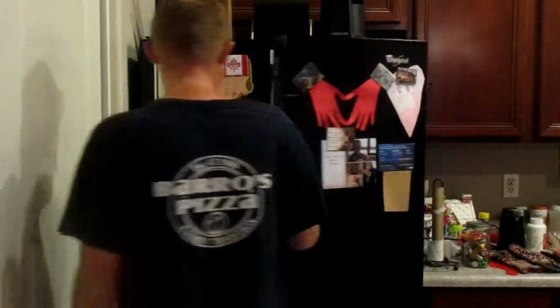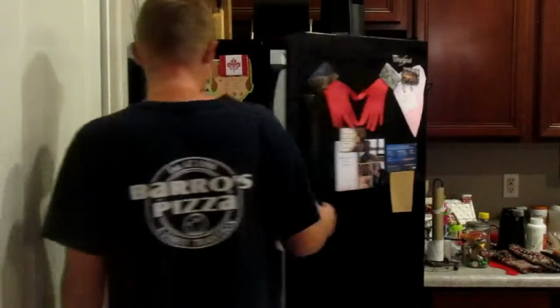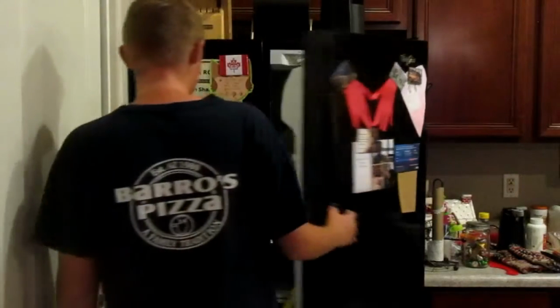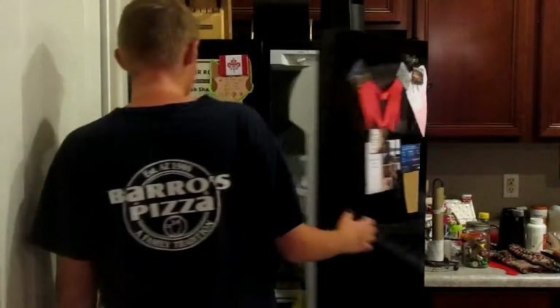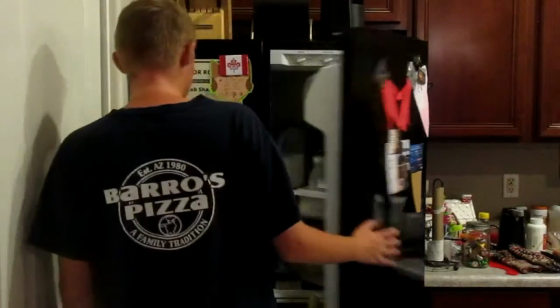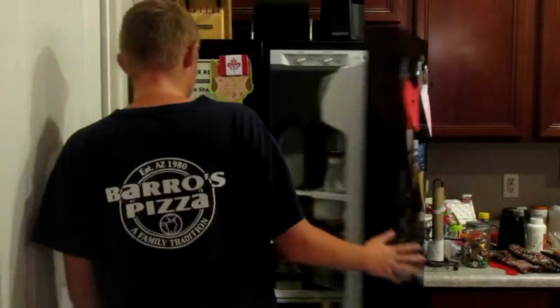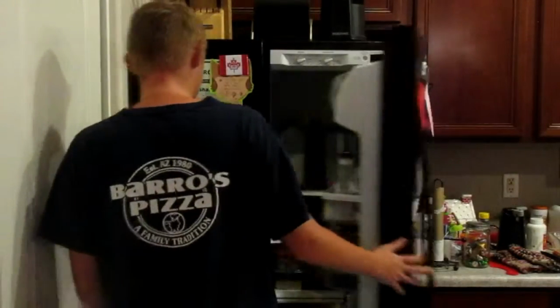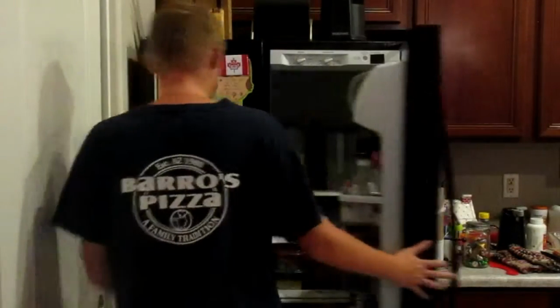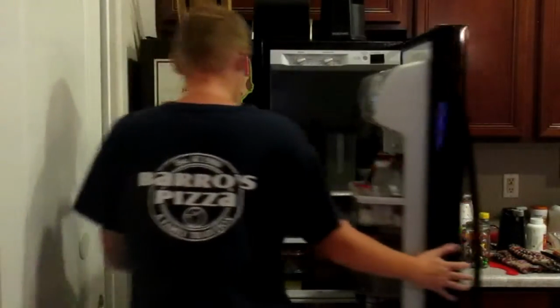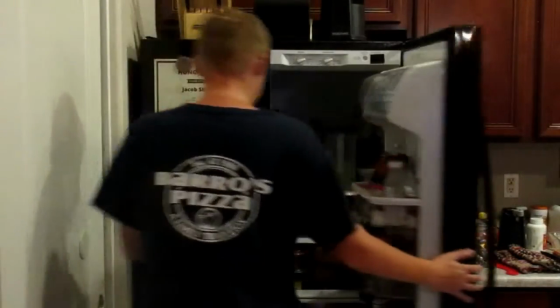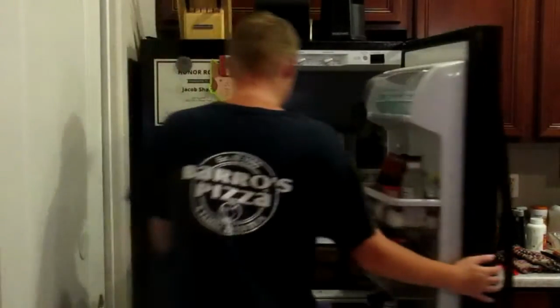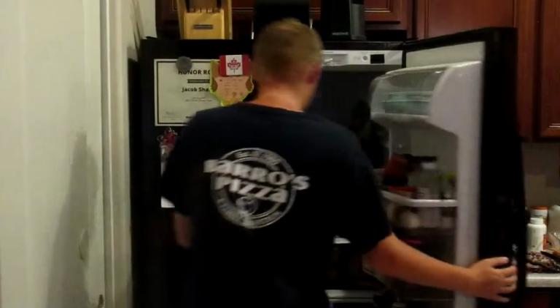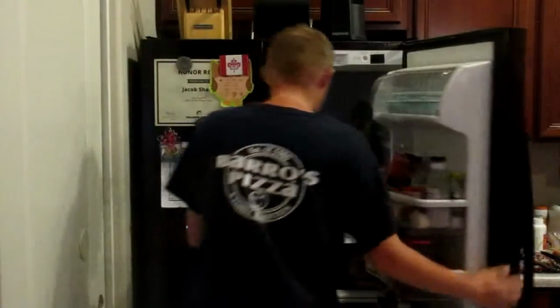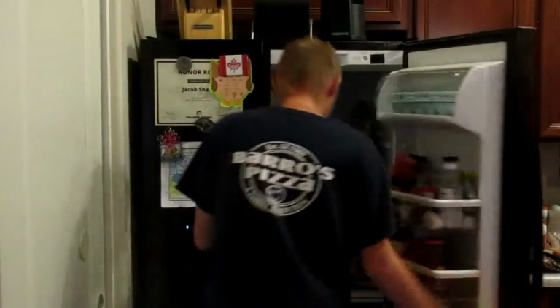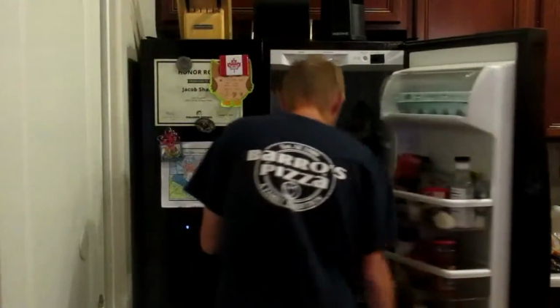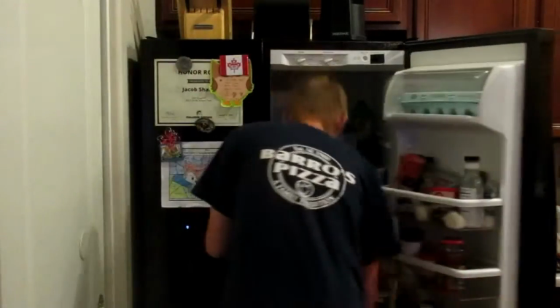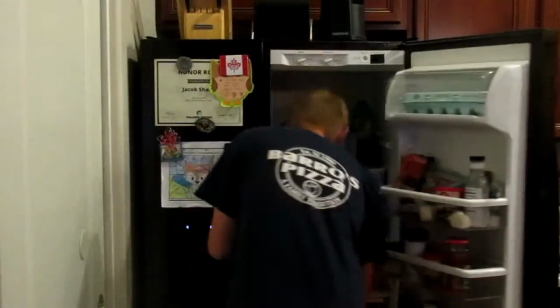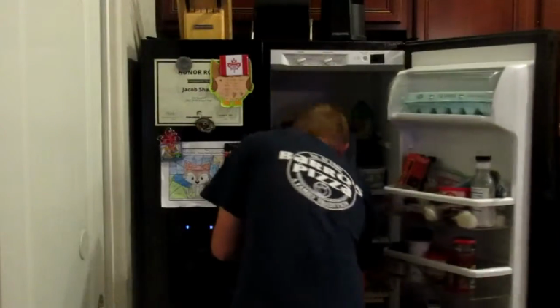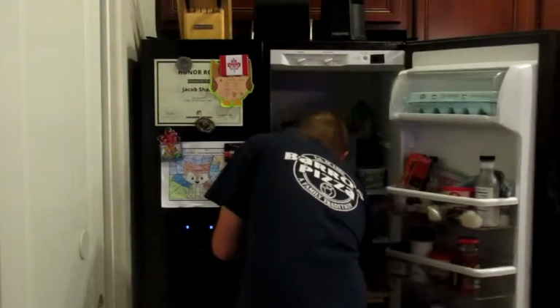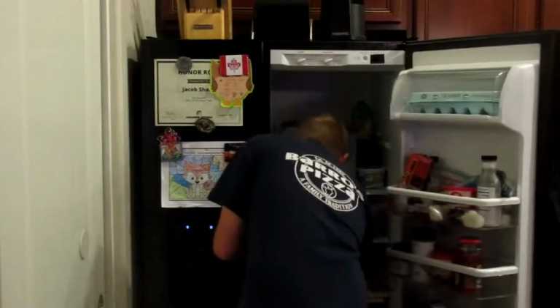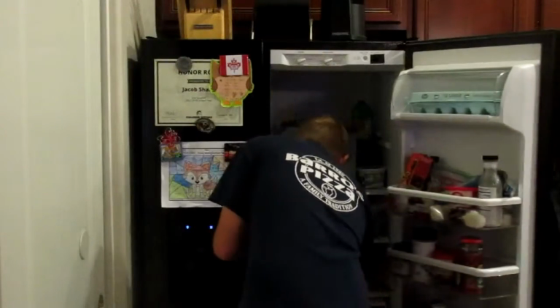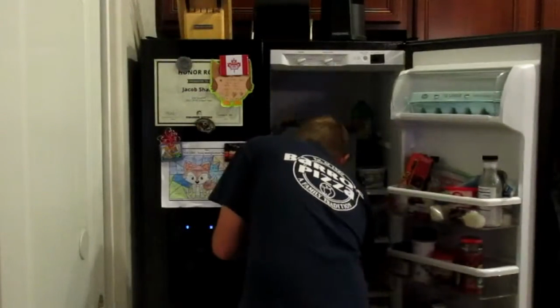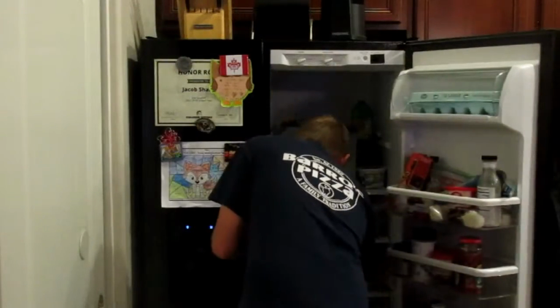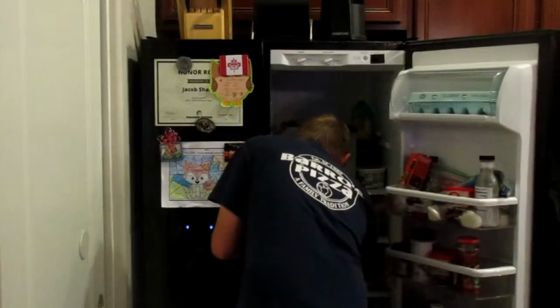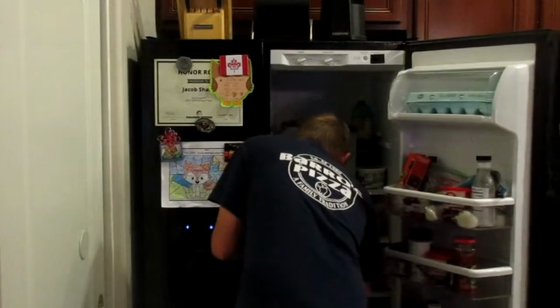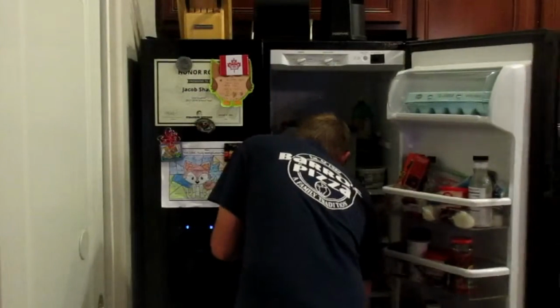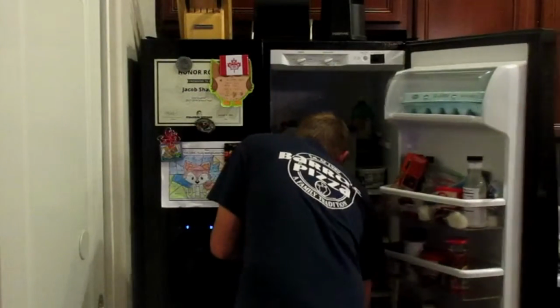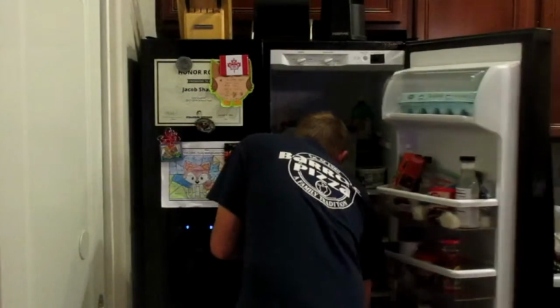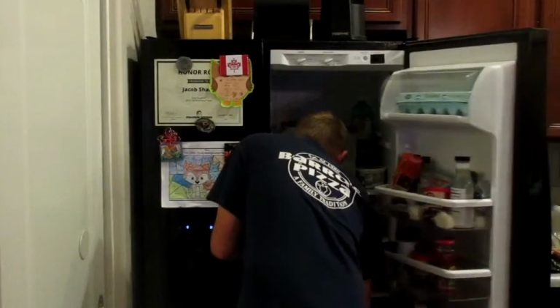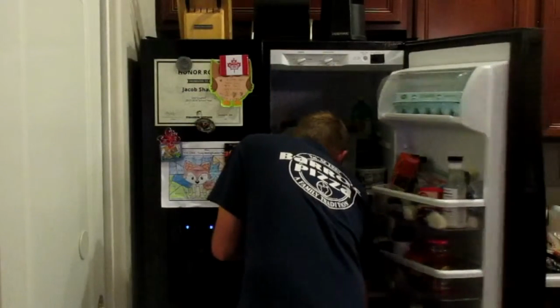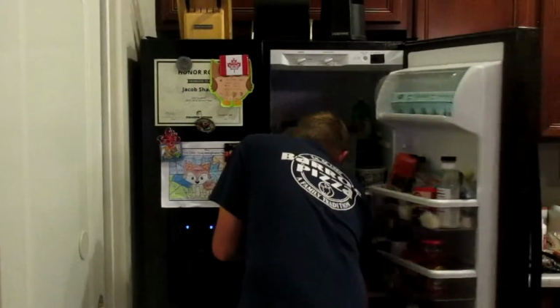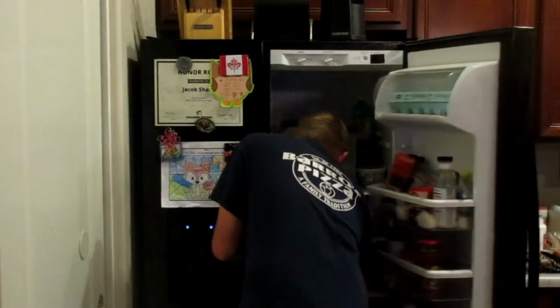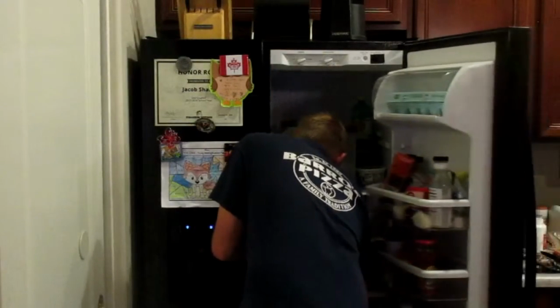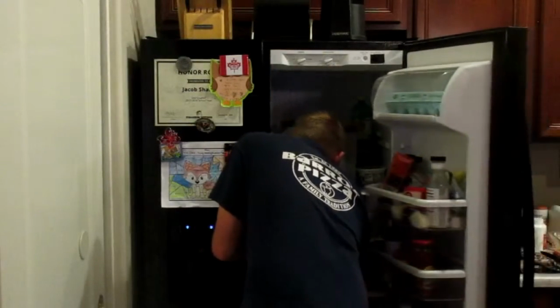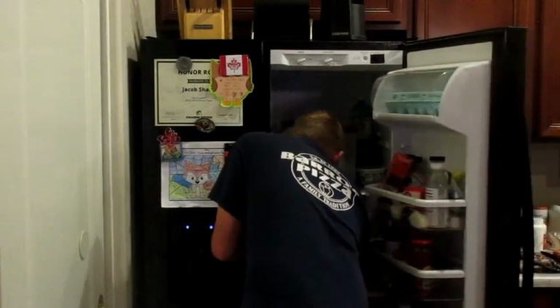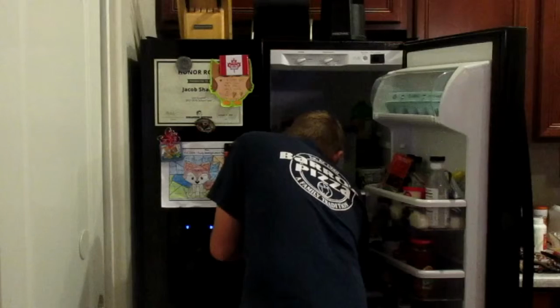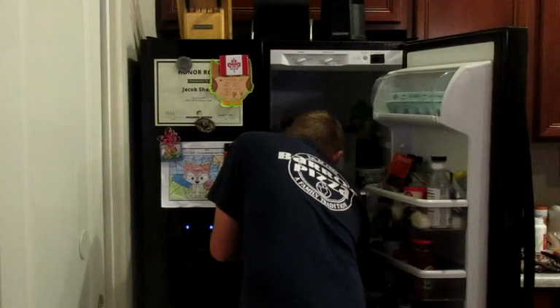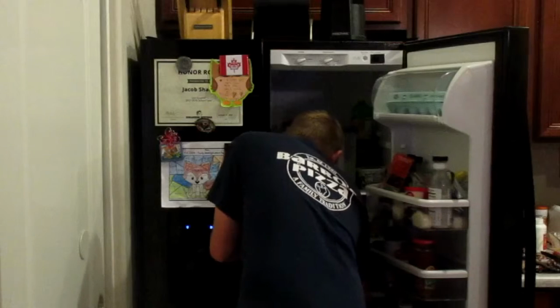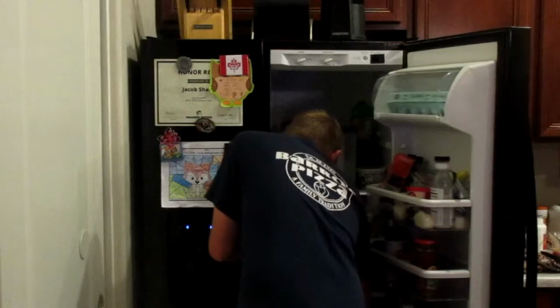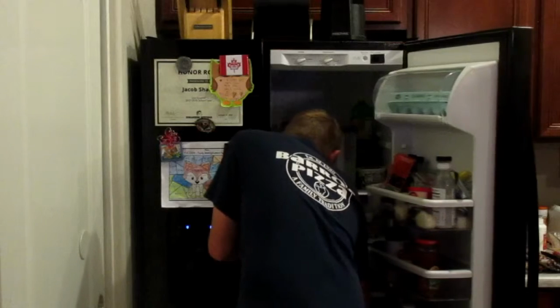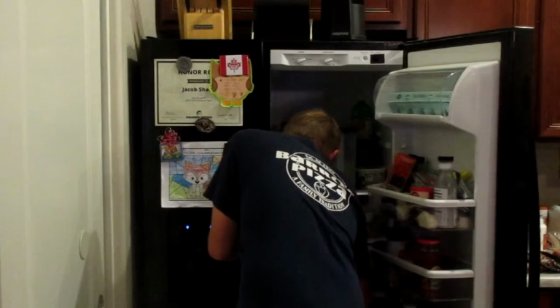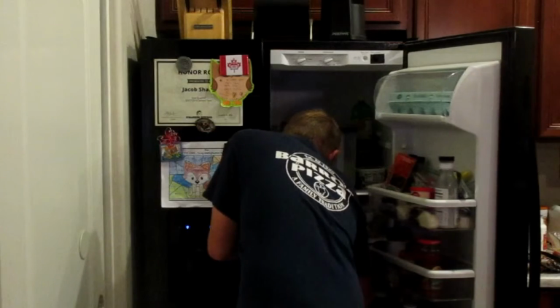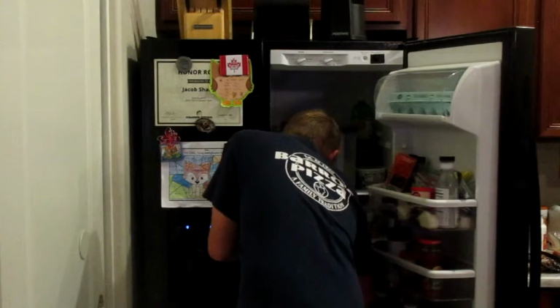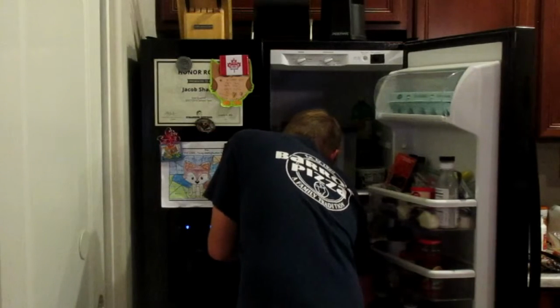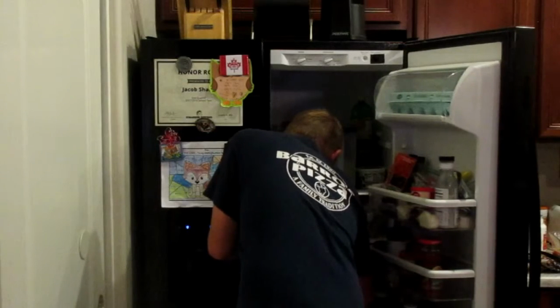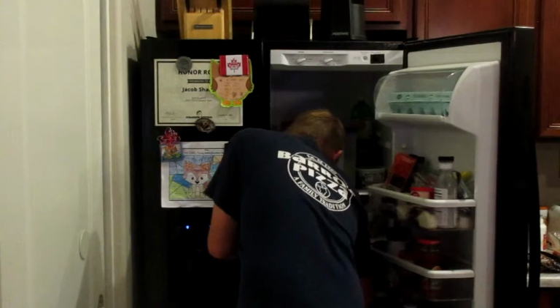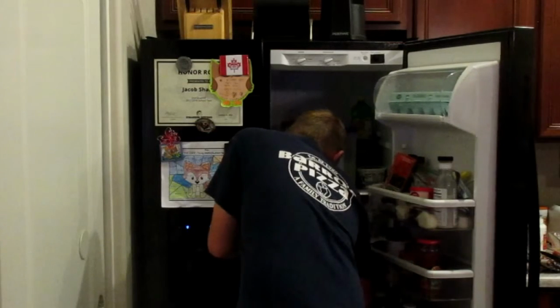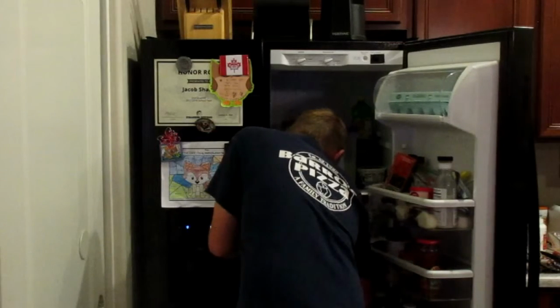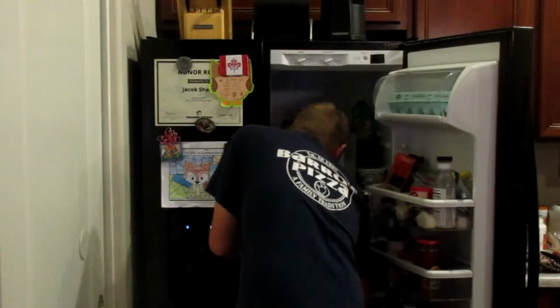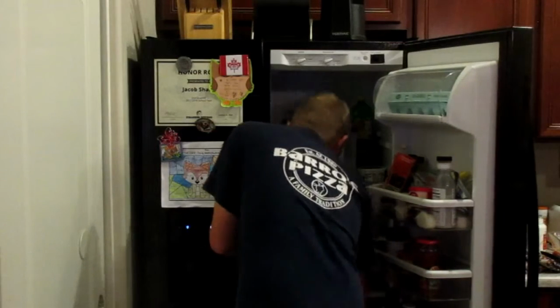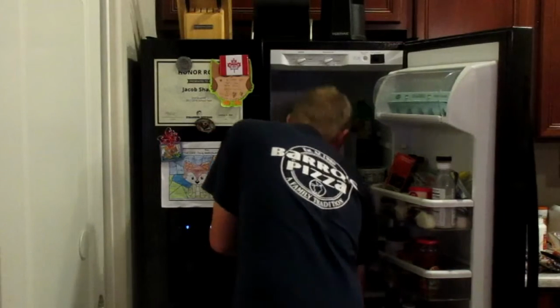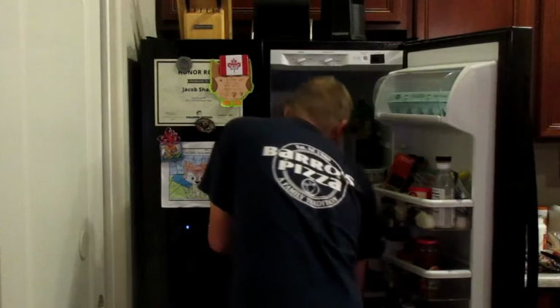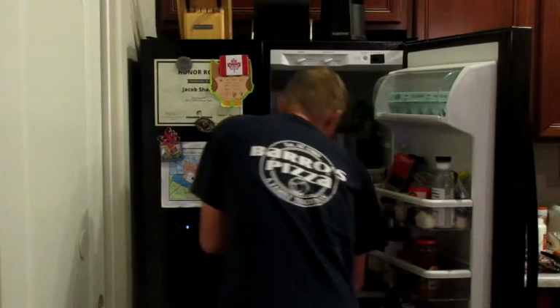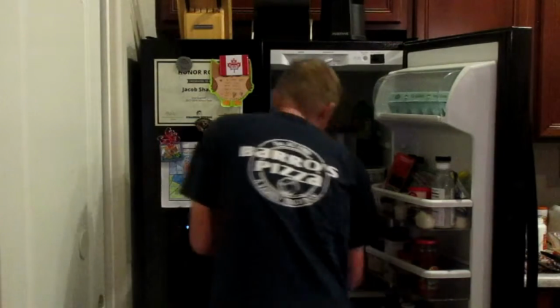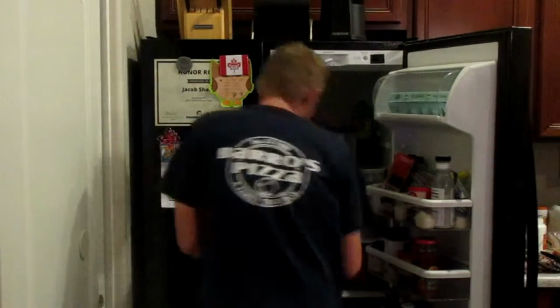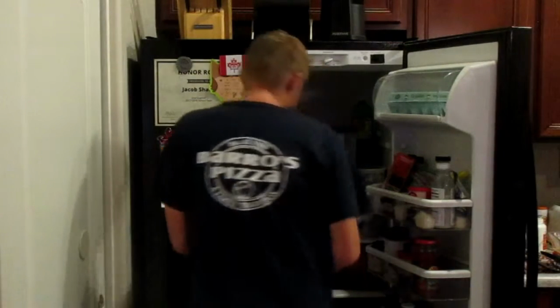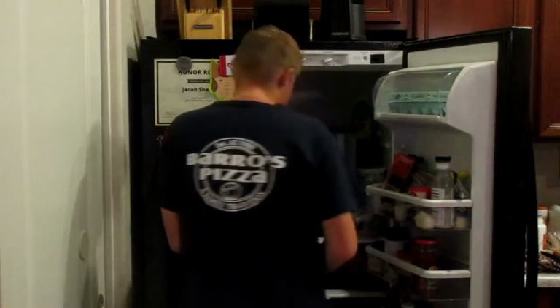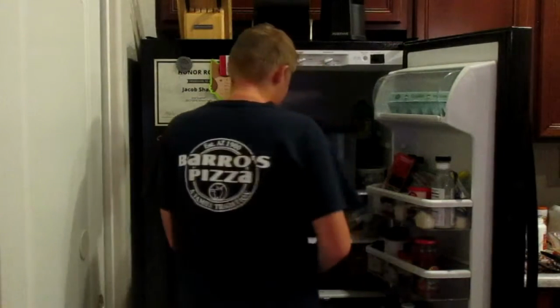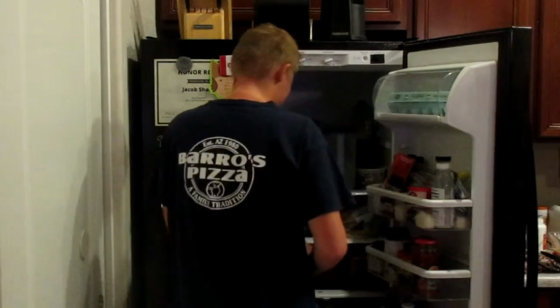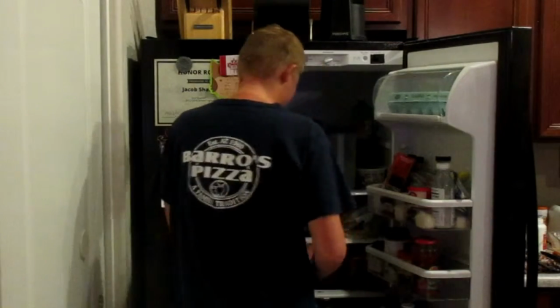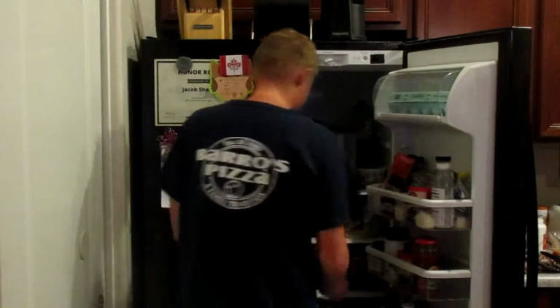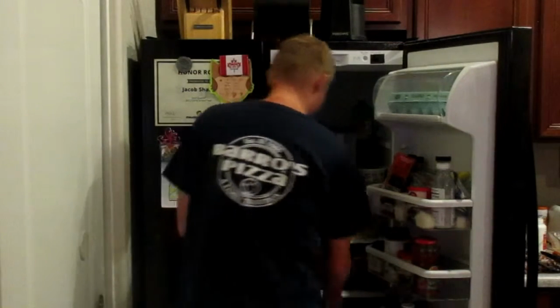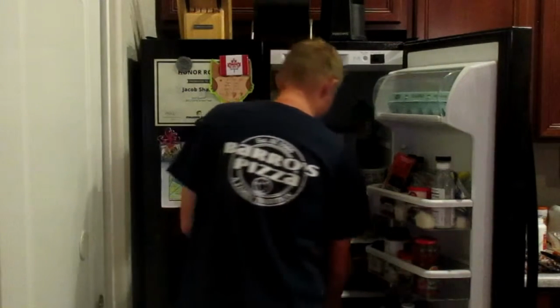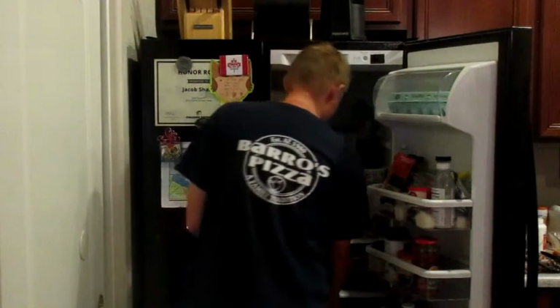Then I usually go and get myself some dinner that's in the fridge. Like last night, I got pizza.